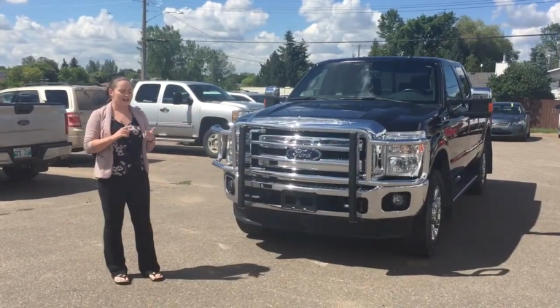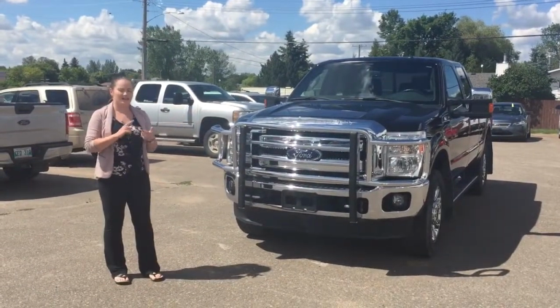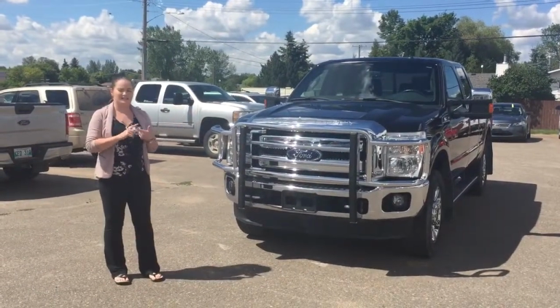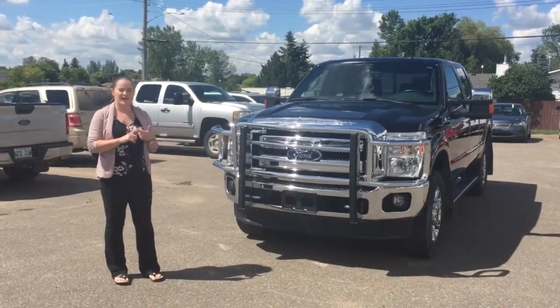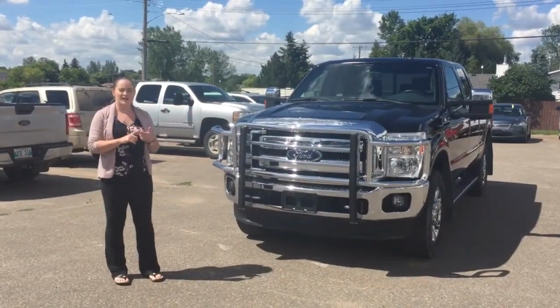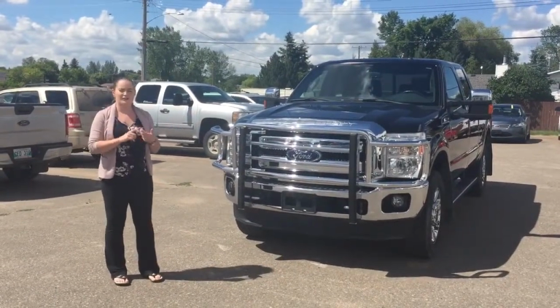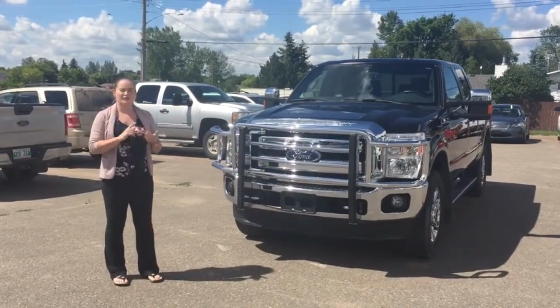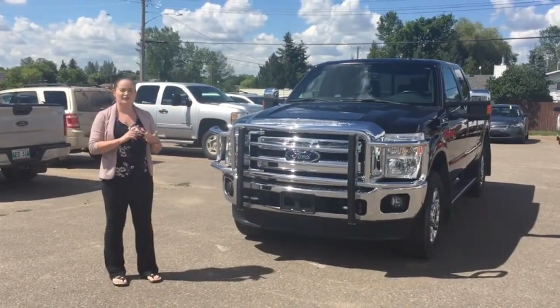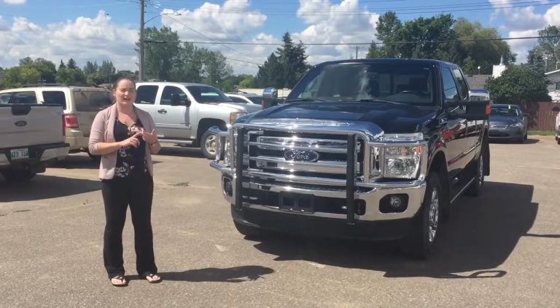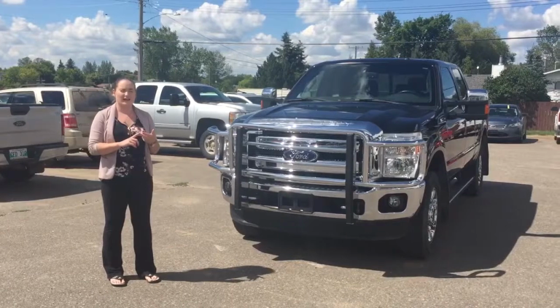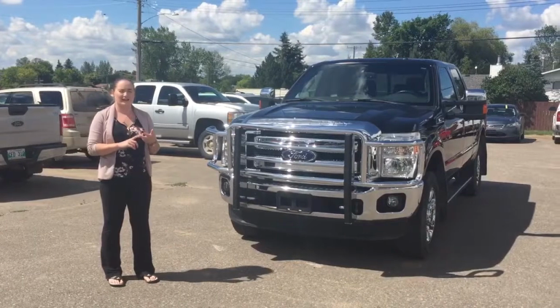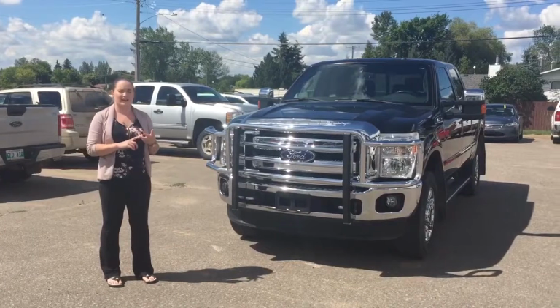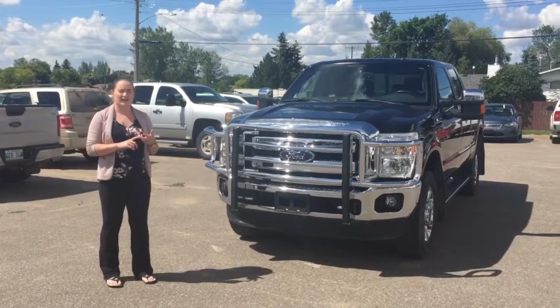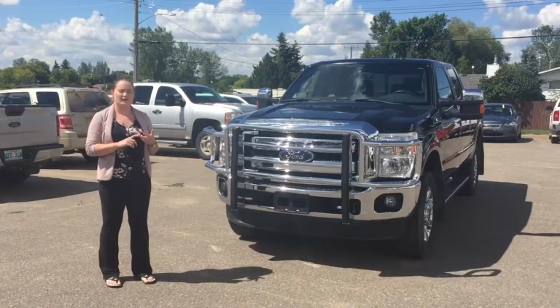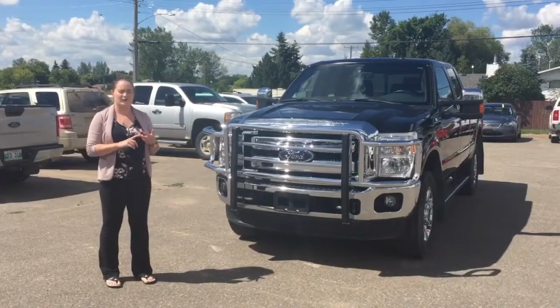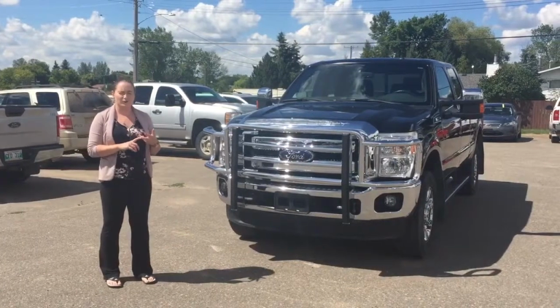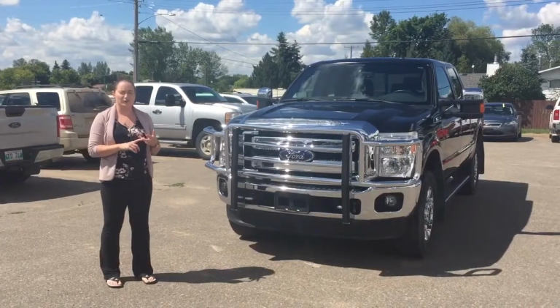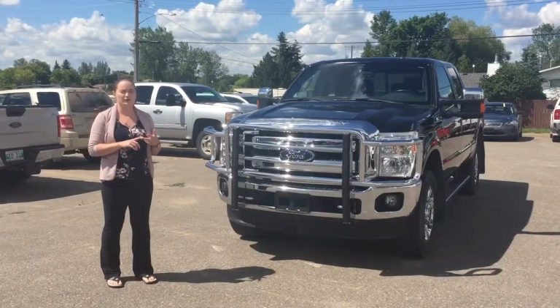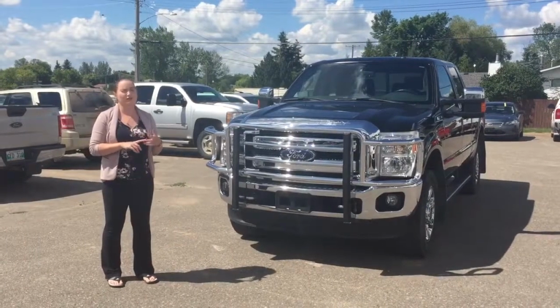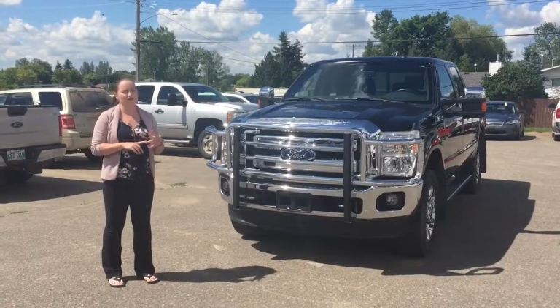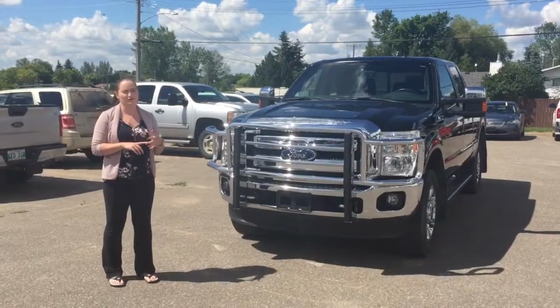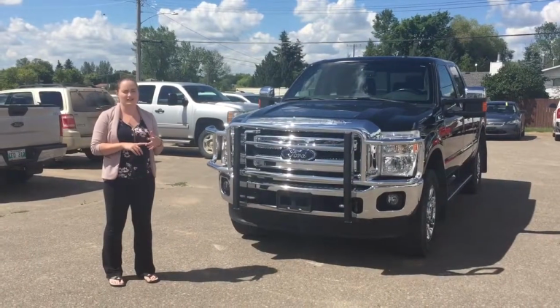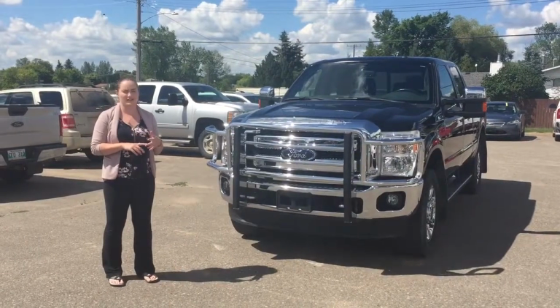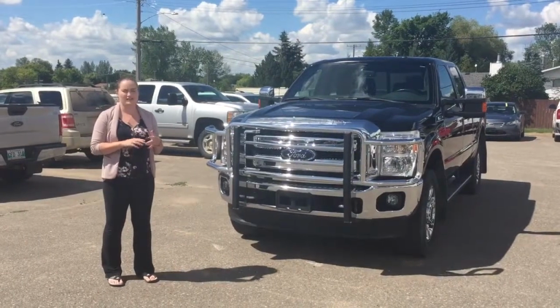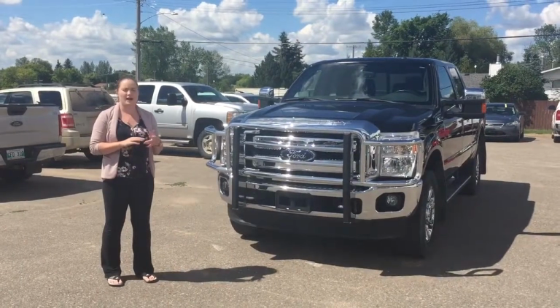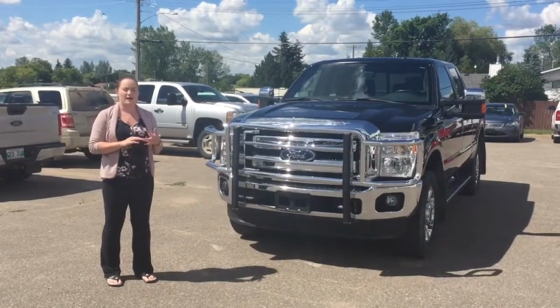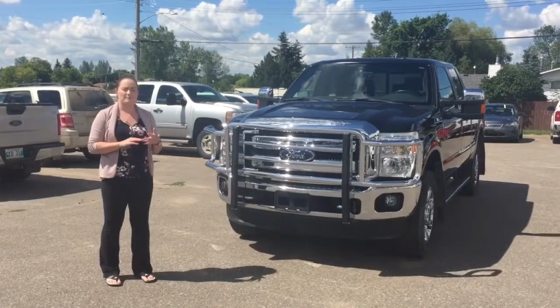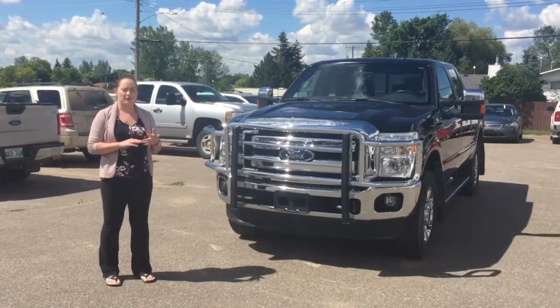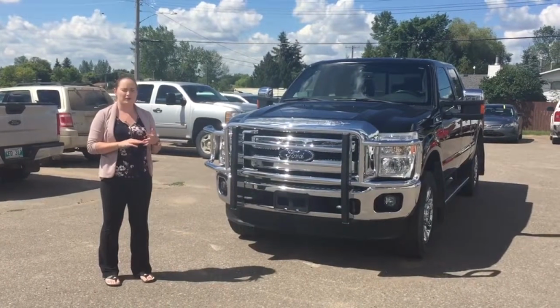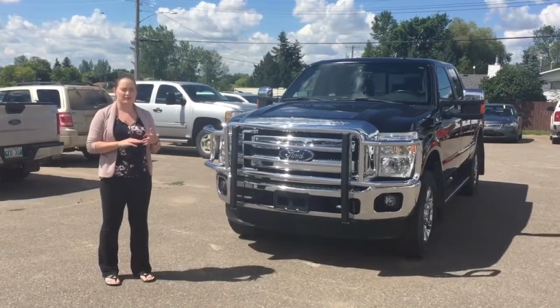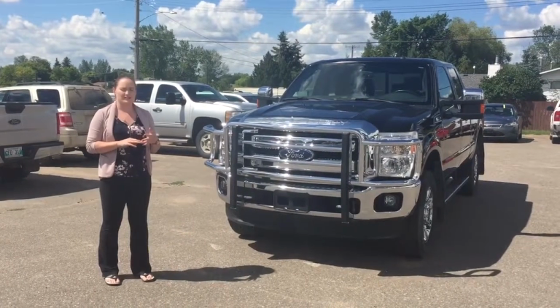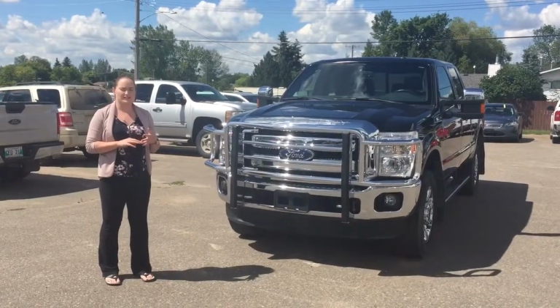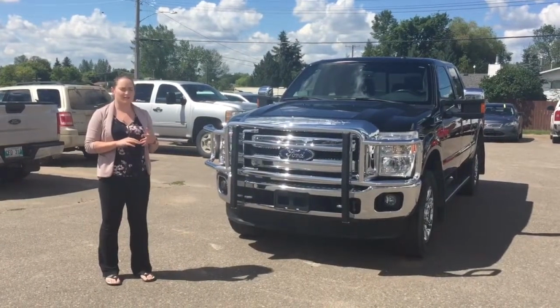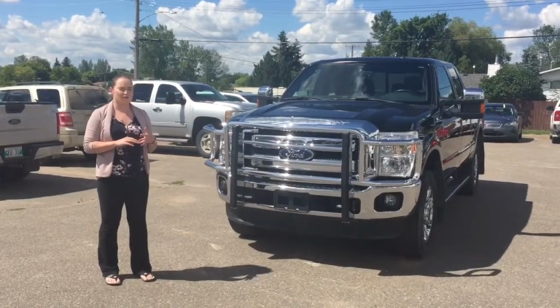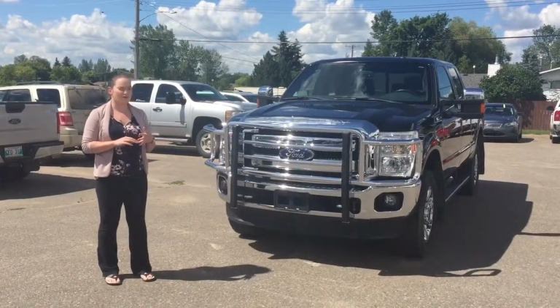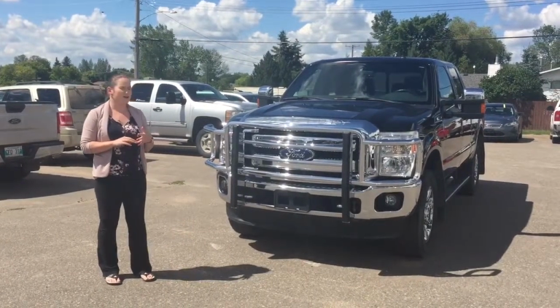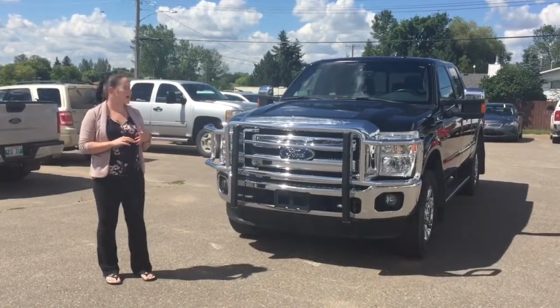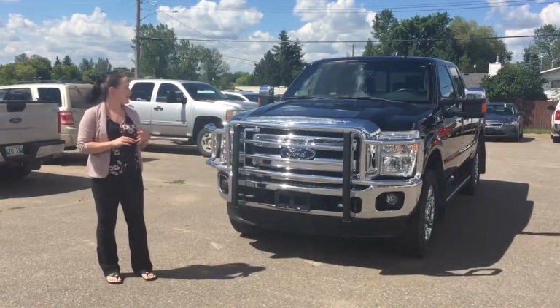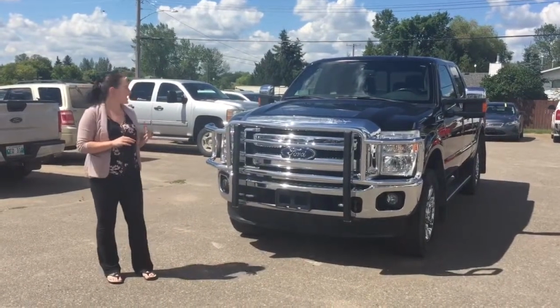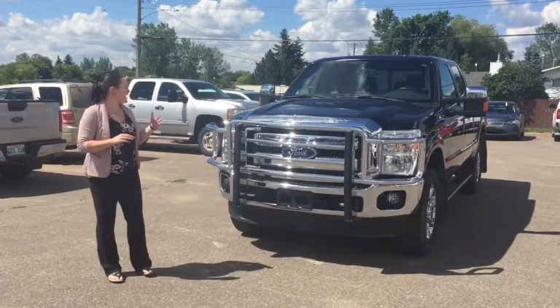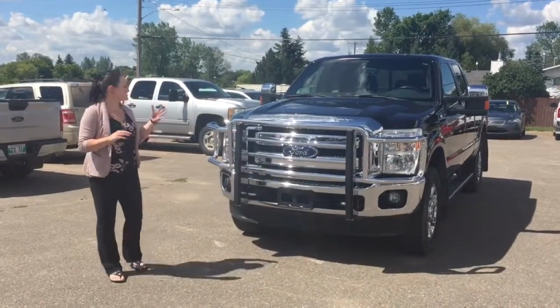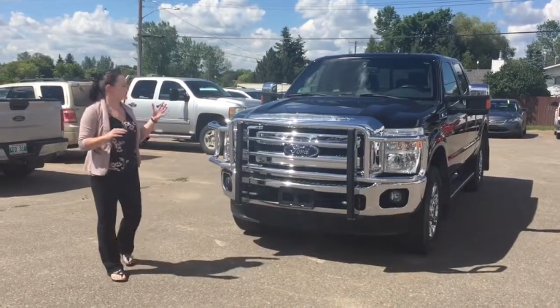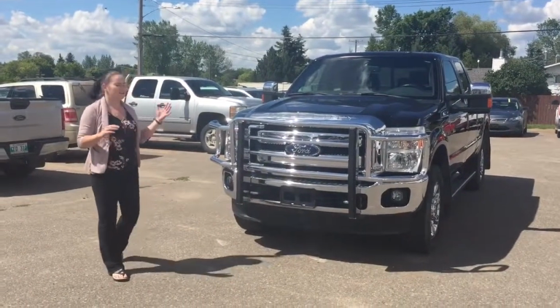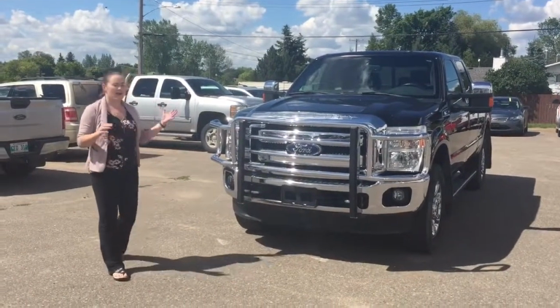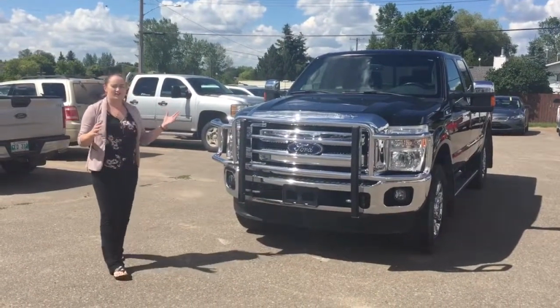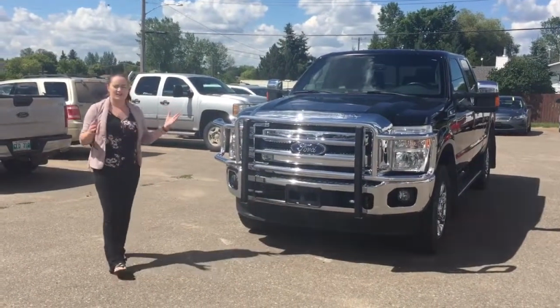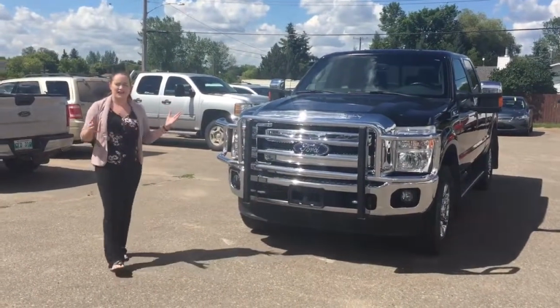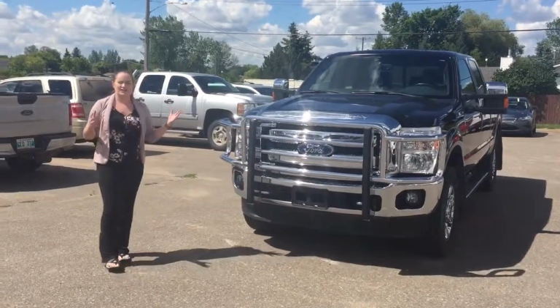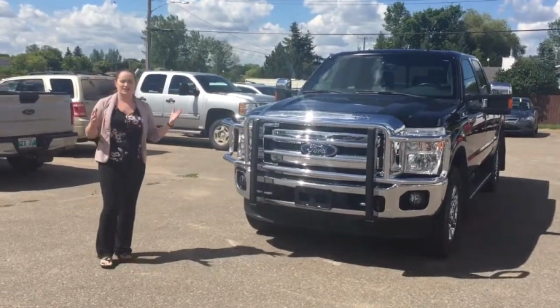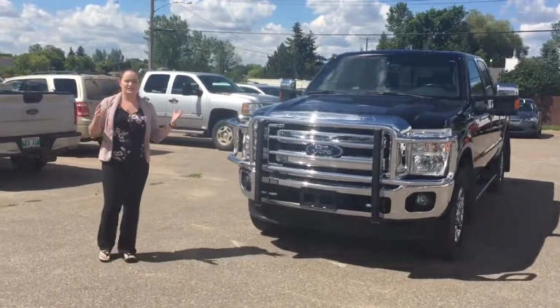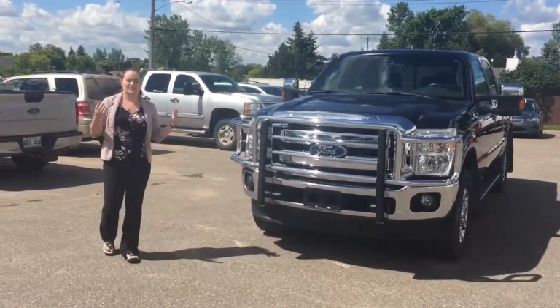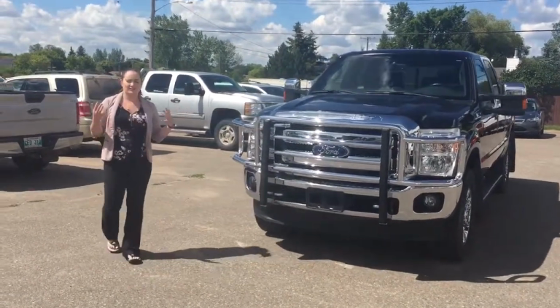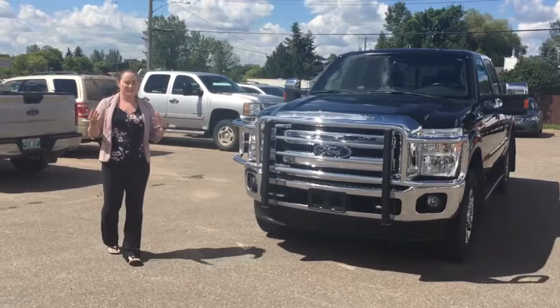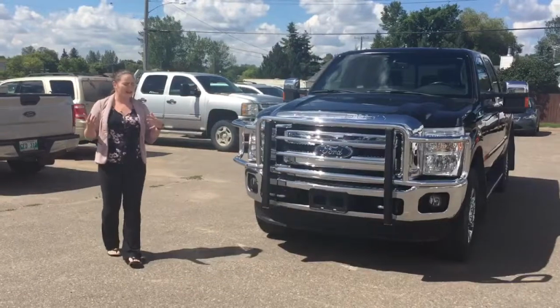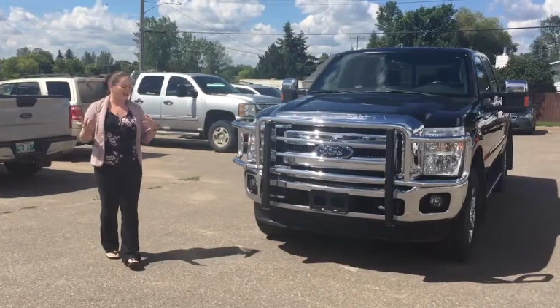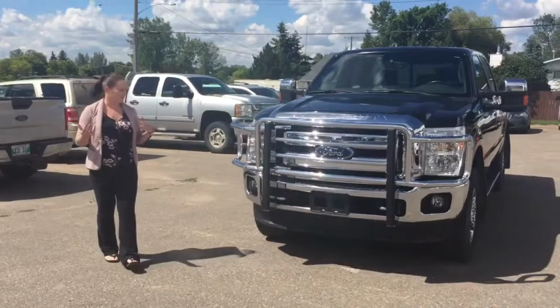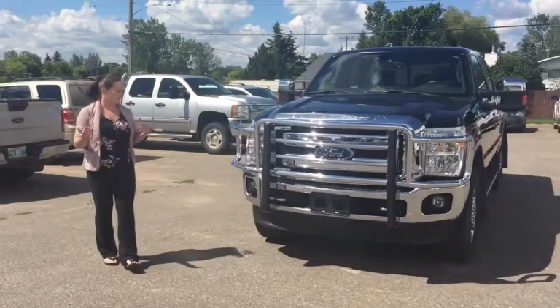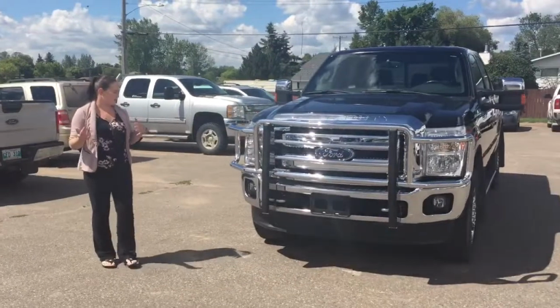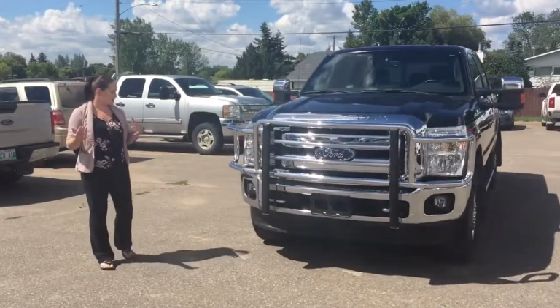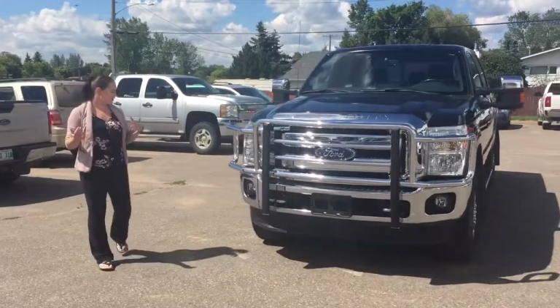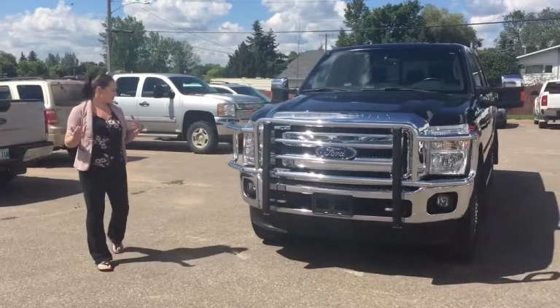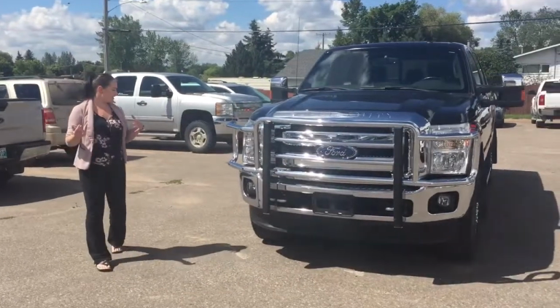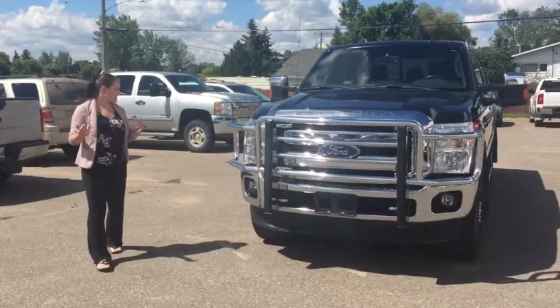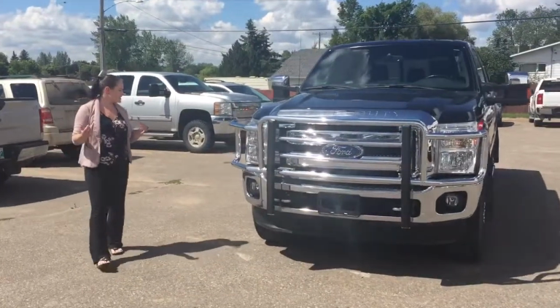It has a sunroof, heated and cooled leather seats, memory seat, navigation, and Sirius satellite radio.